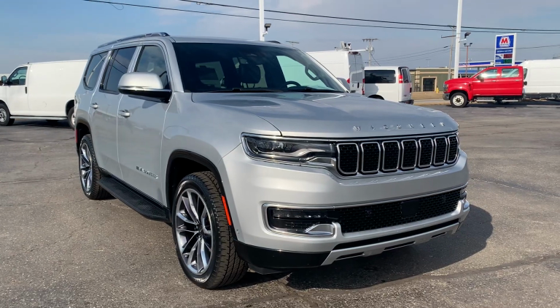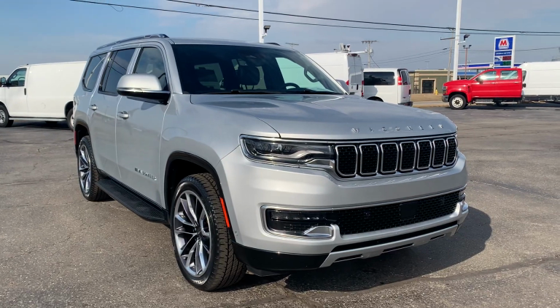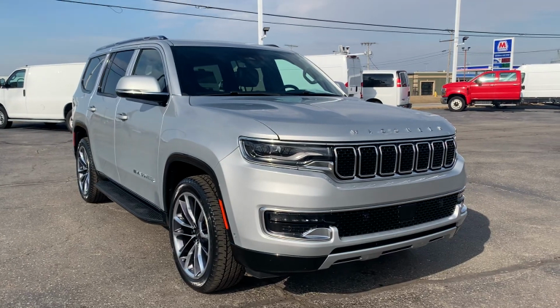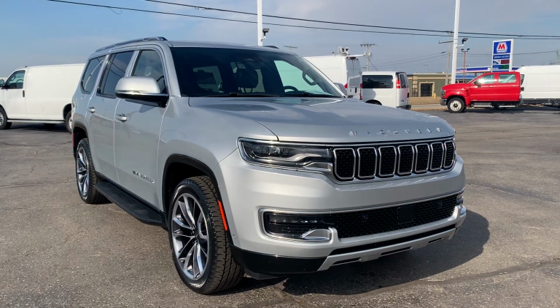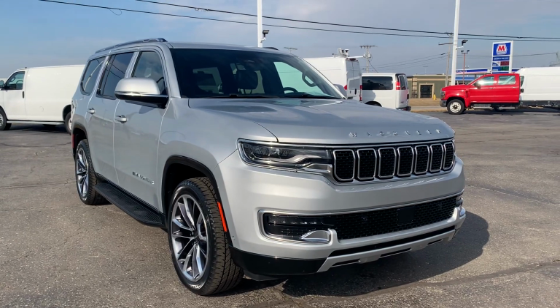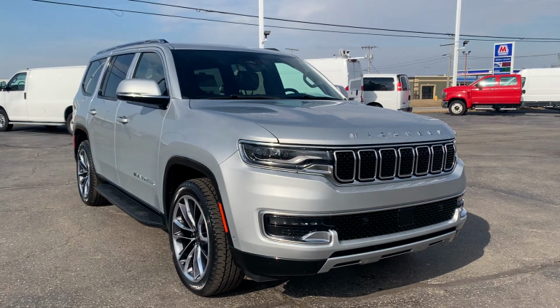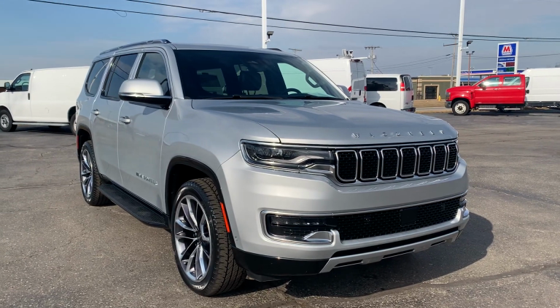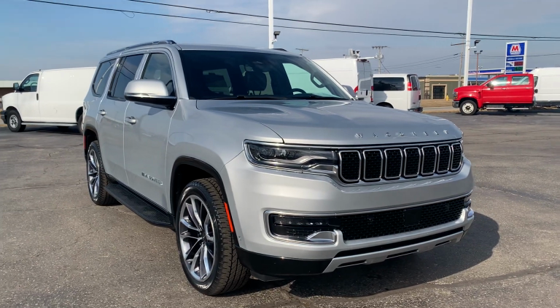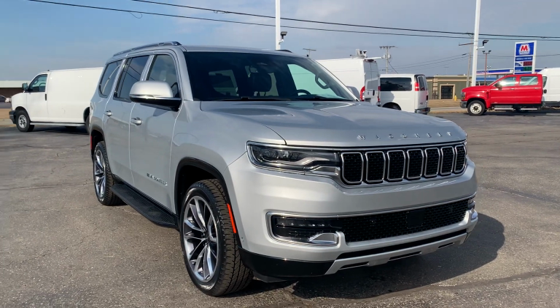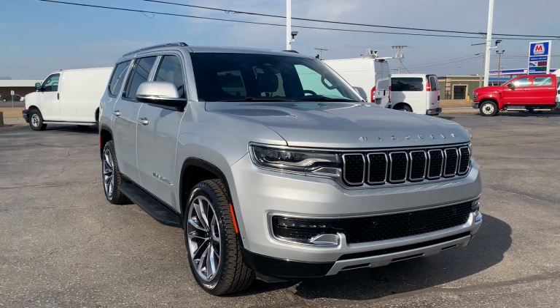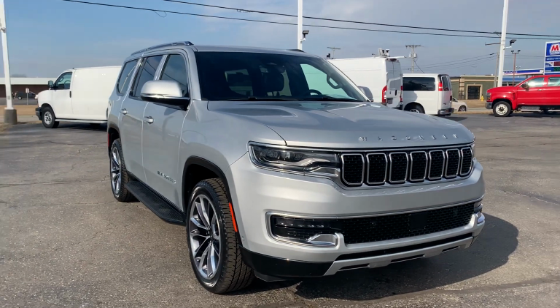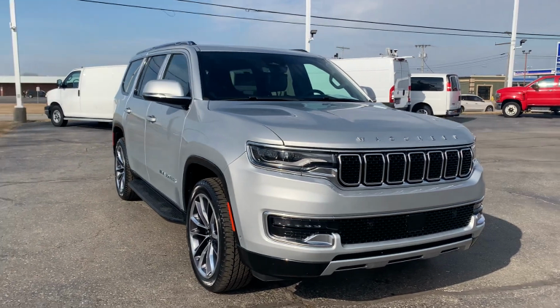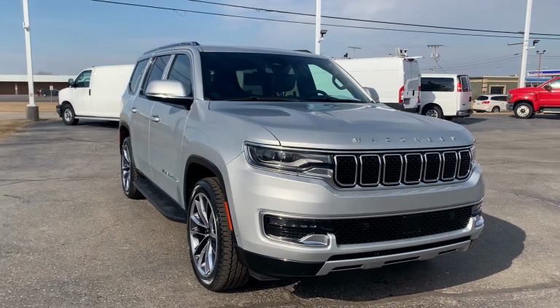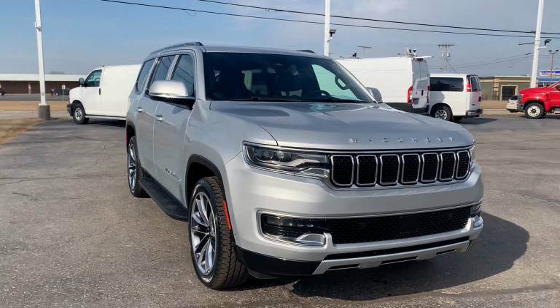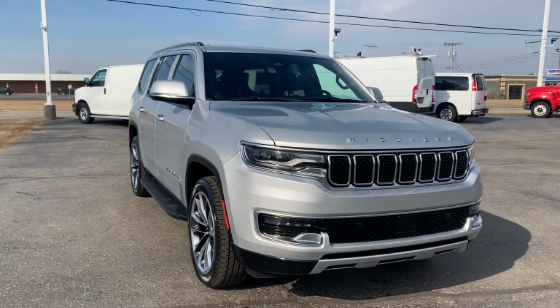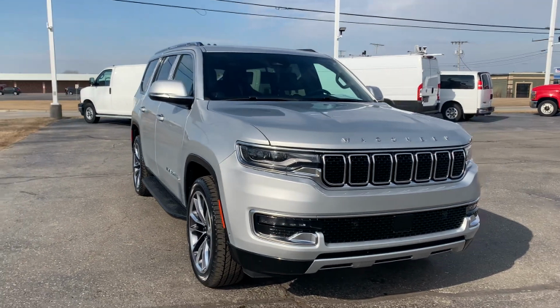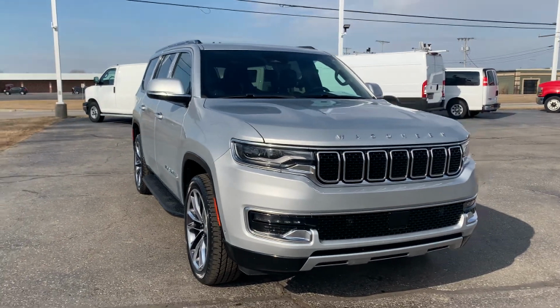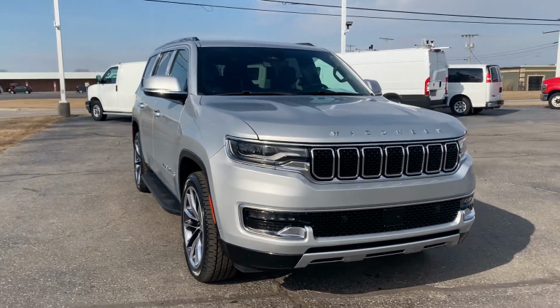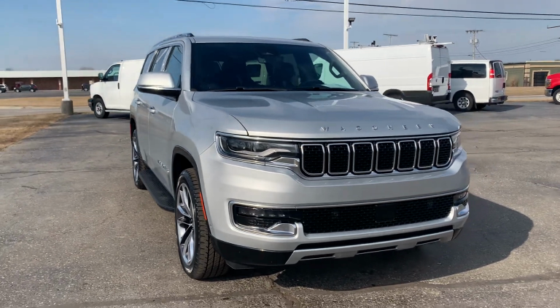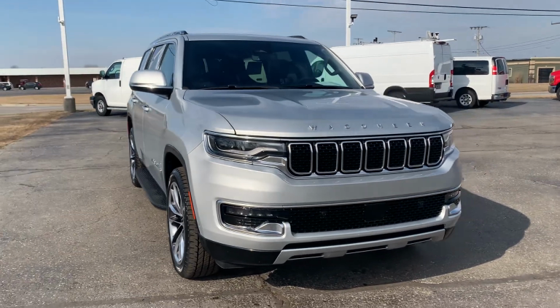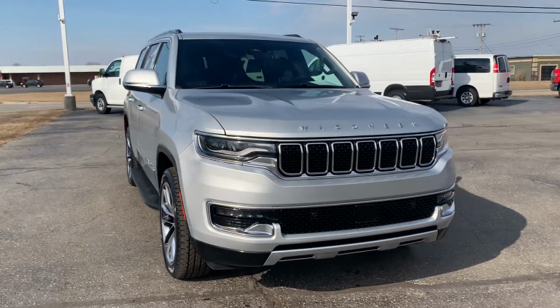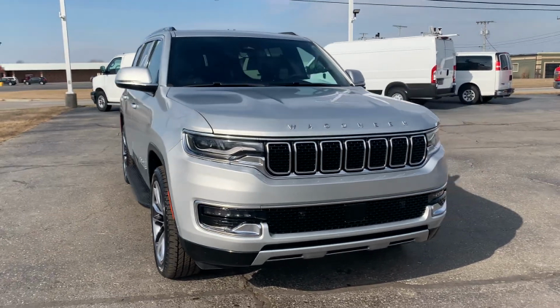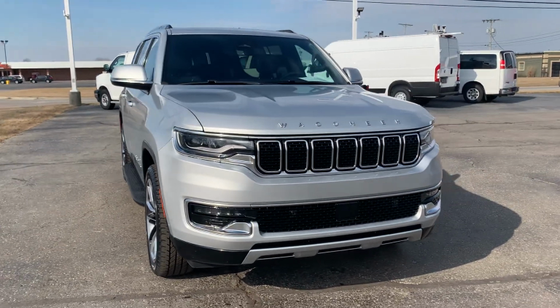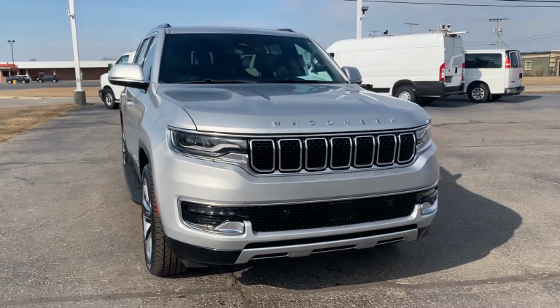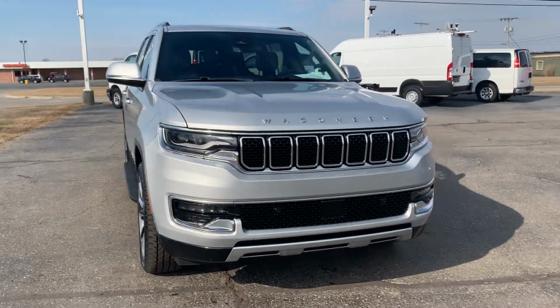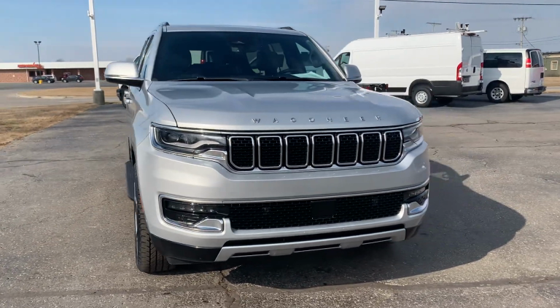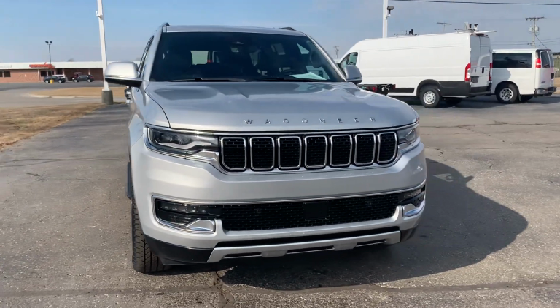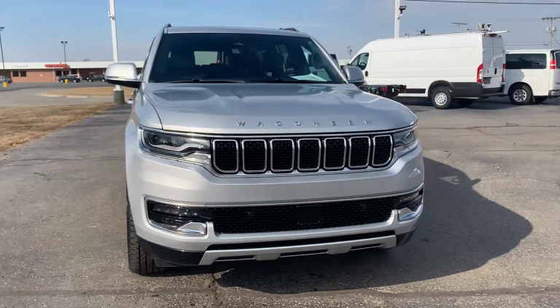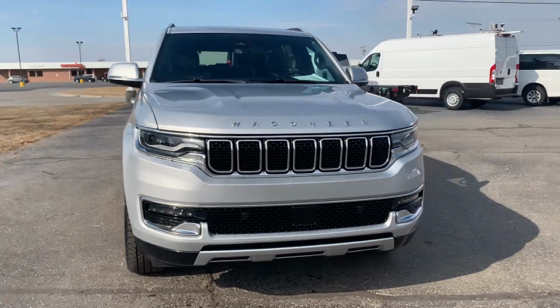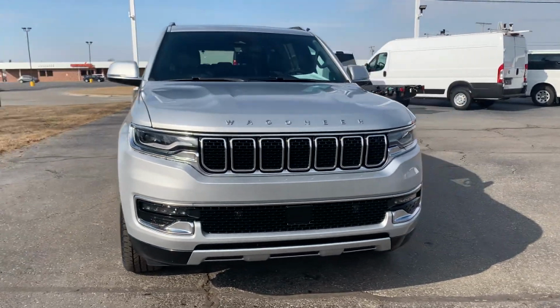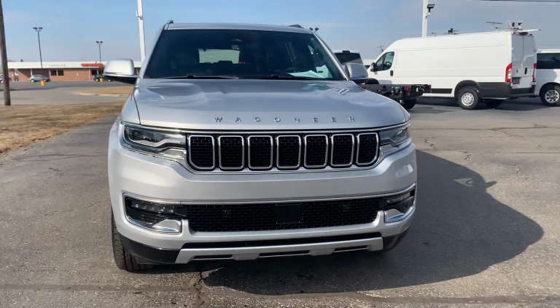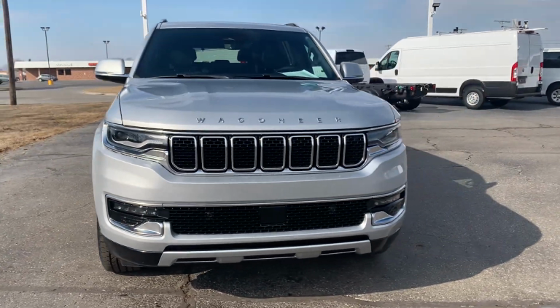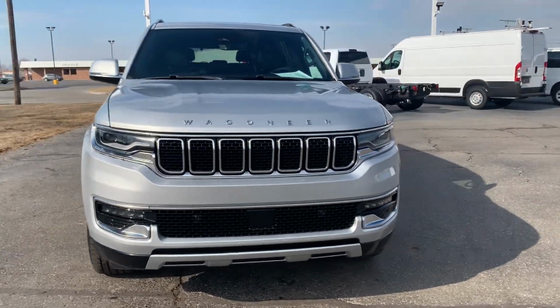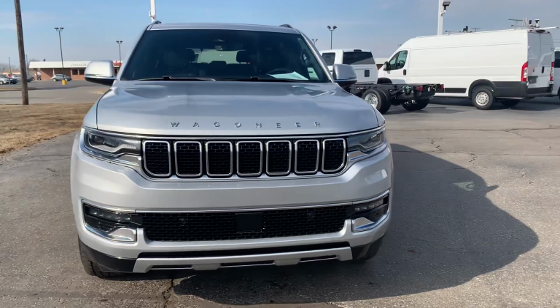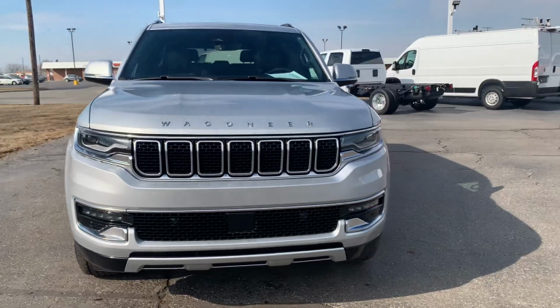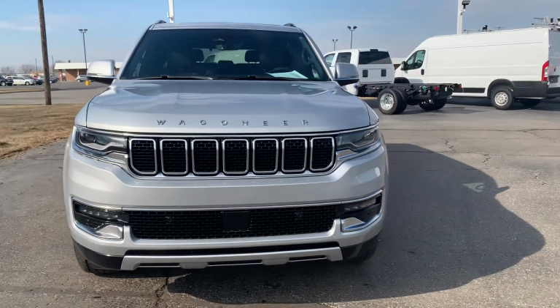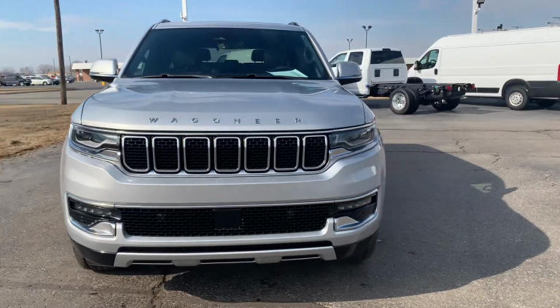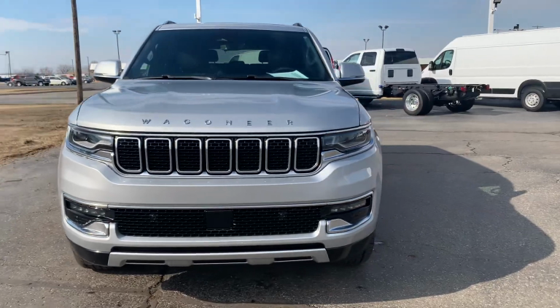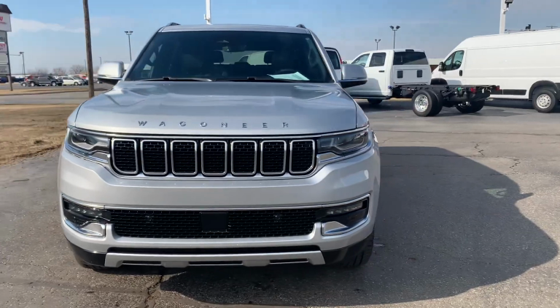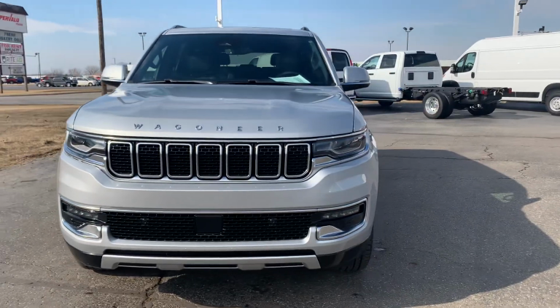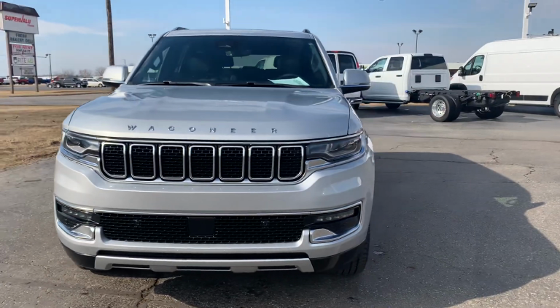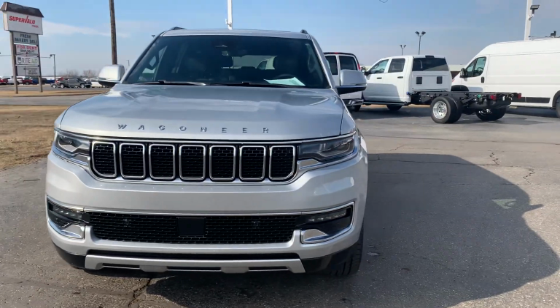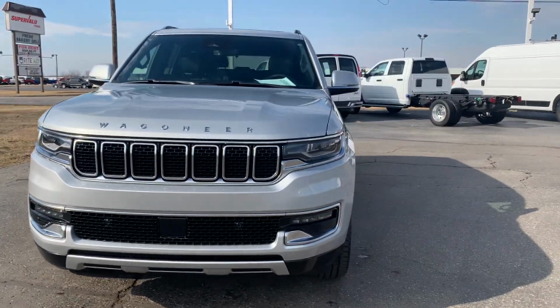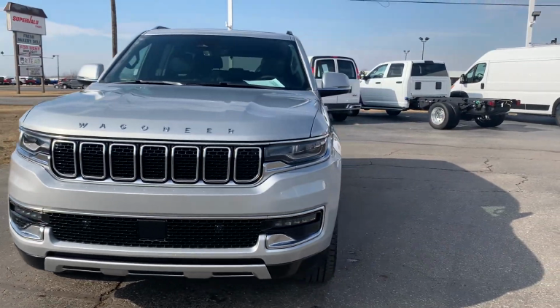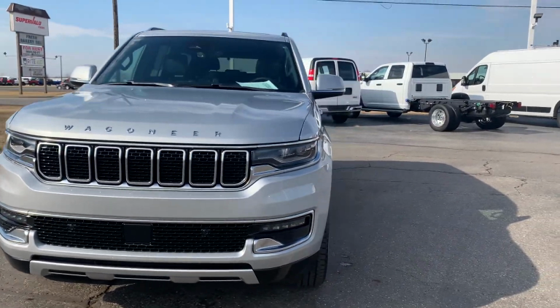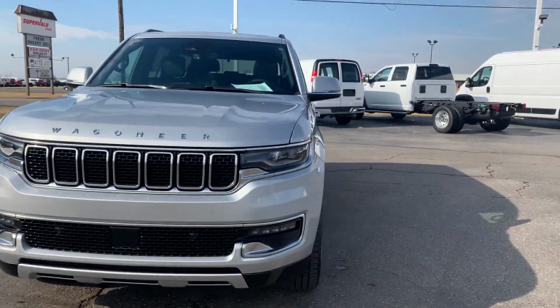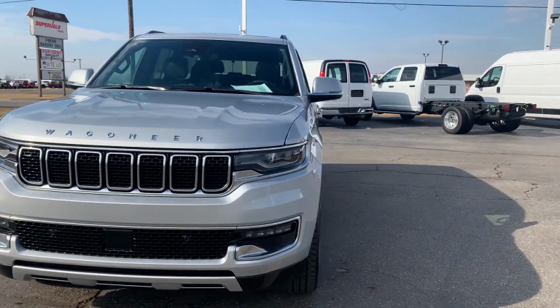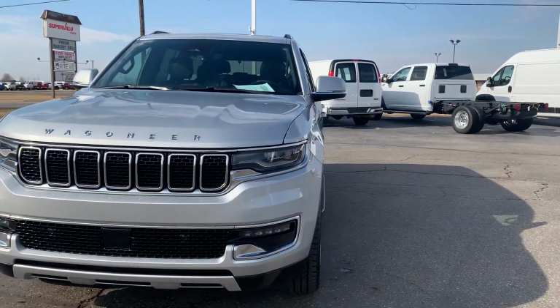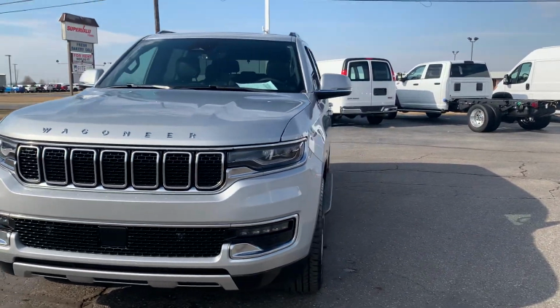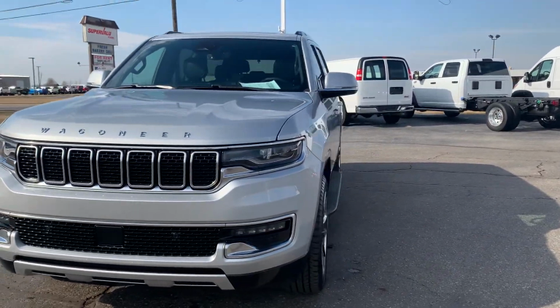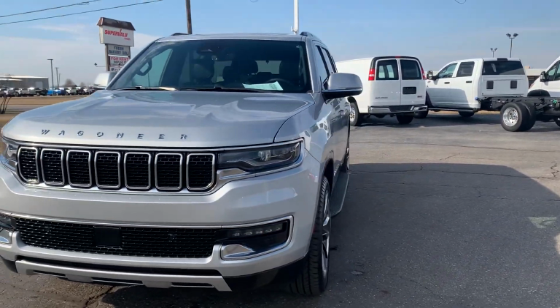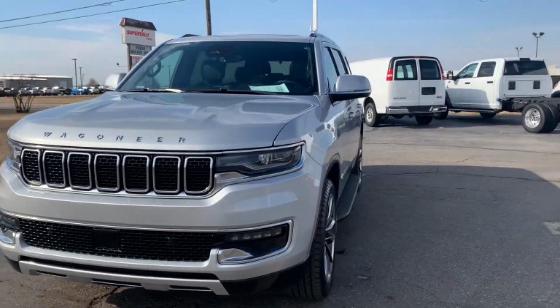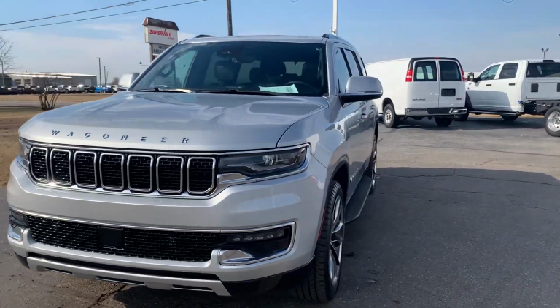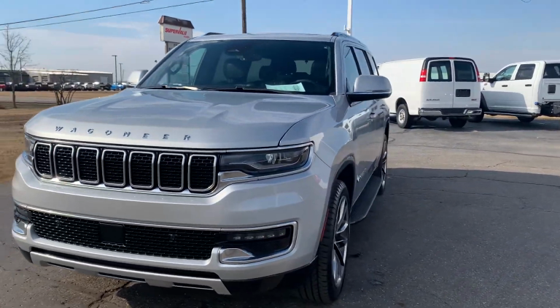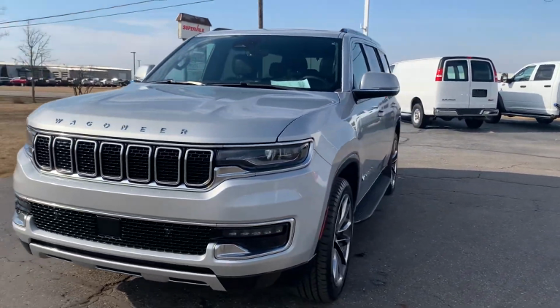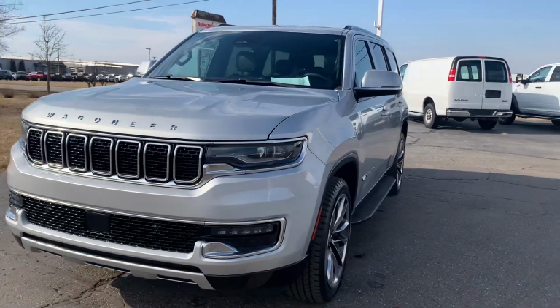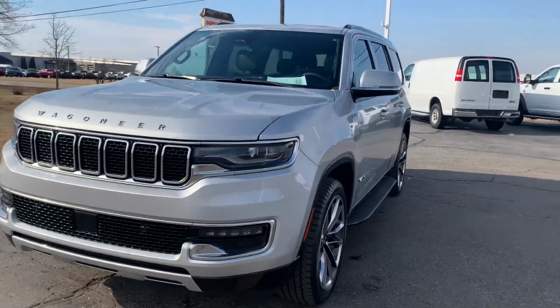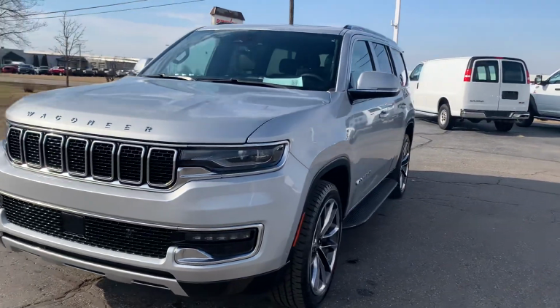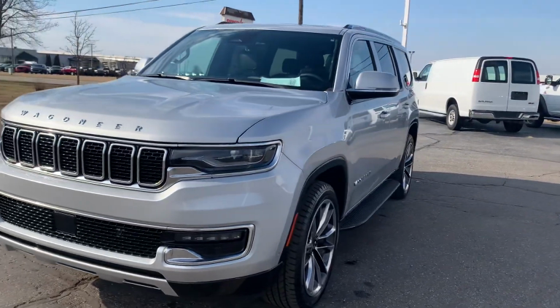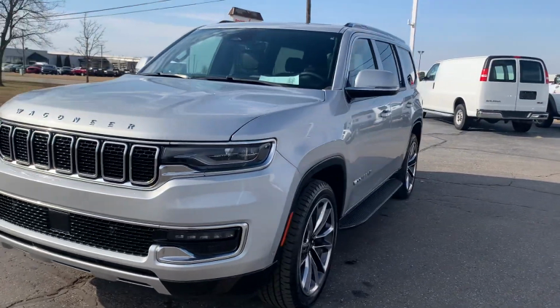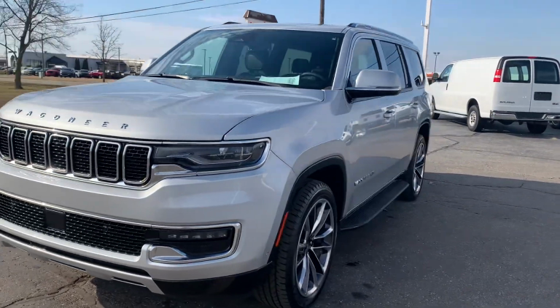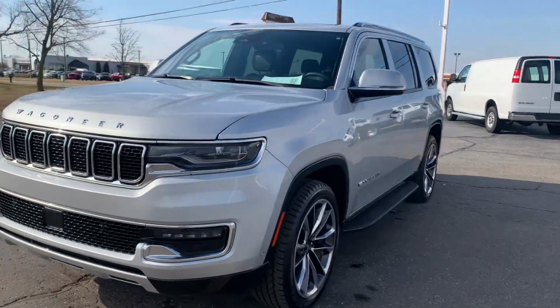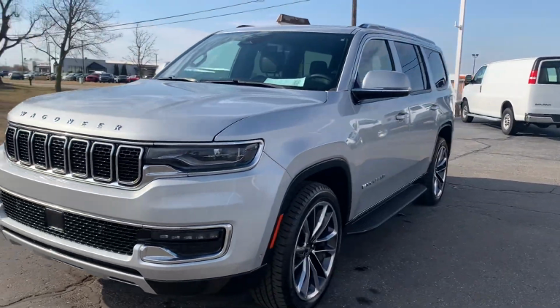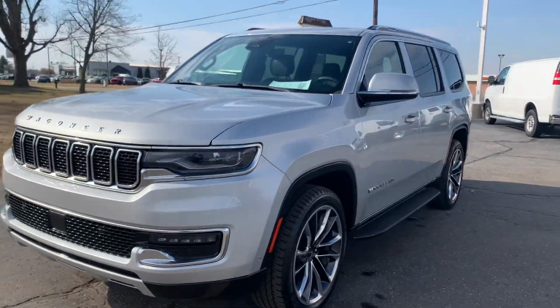Angel here with Terry Henricks Ford. Going to take you on a quick walk around of this 2022 Wagoneer Series 2.